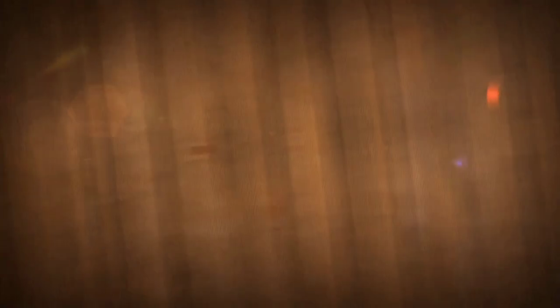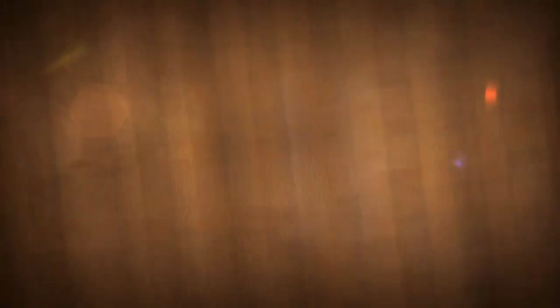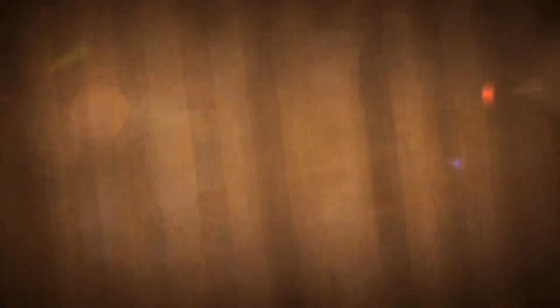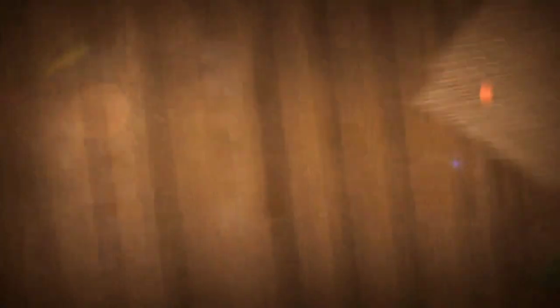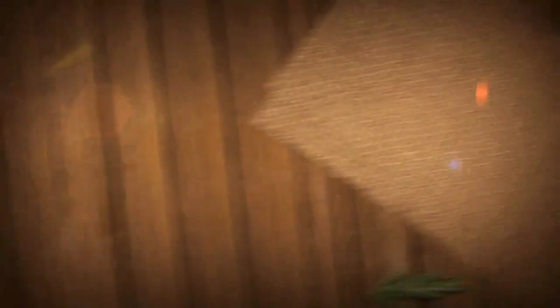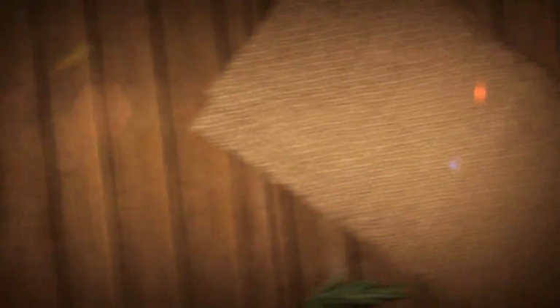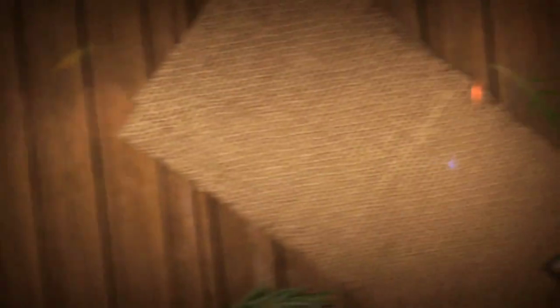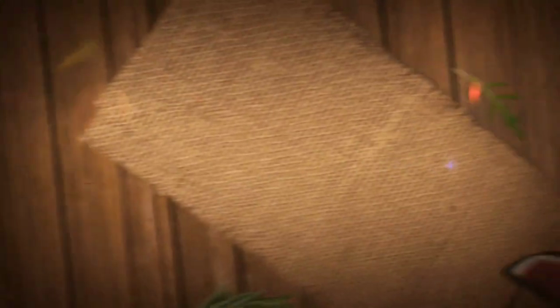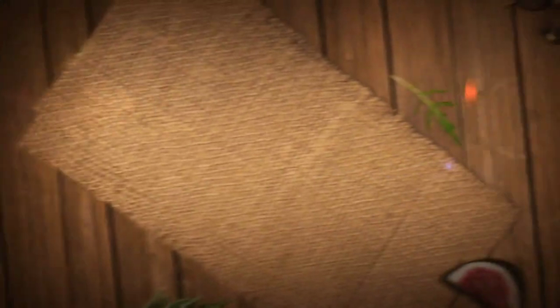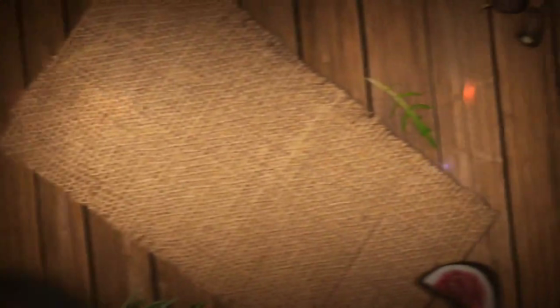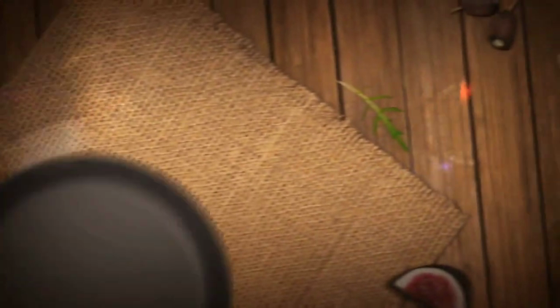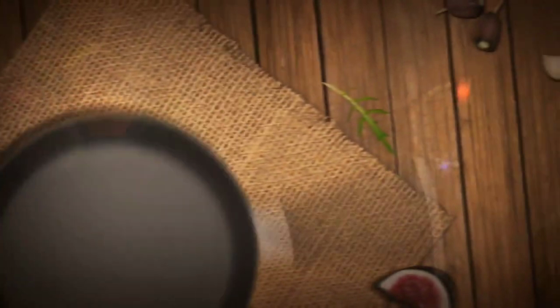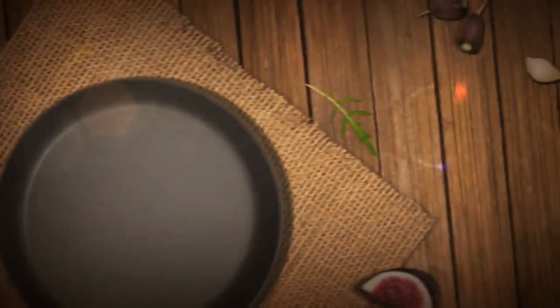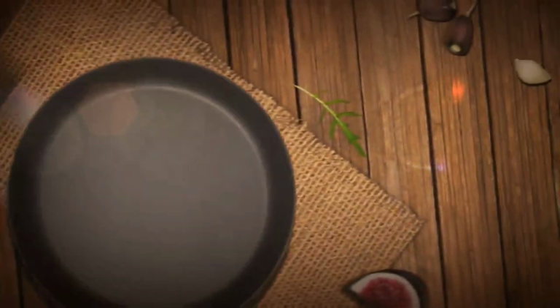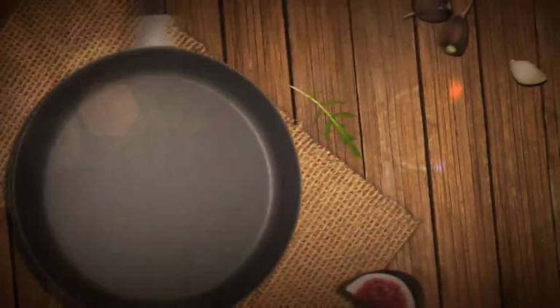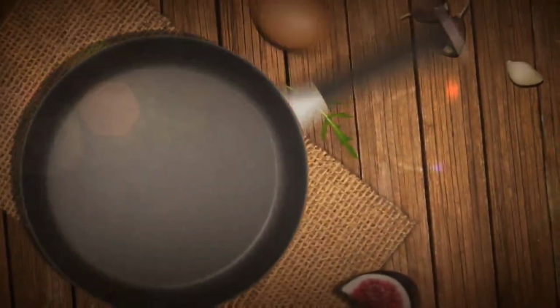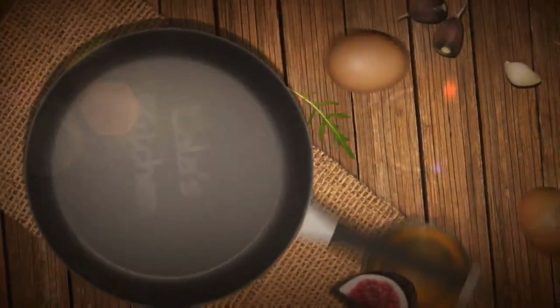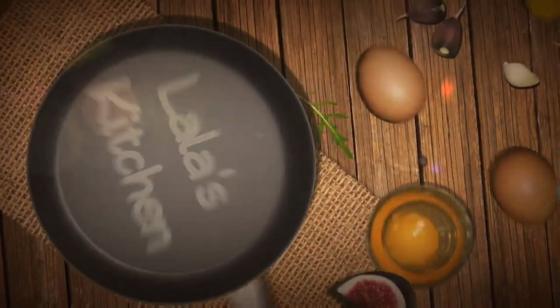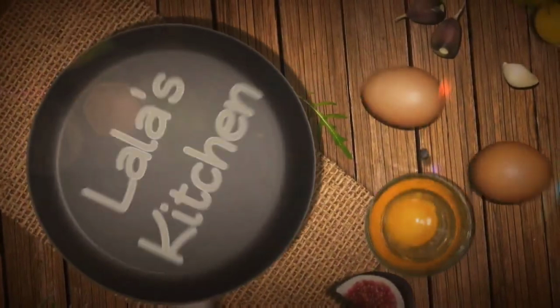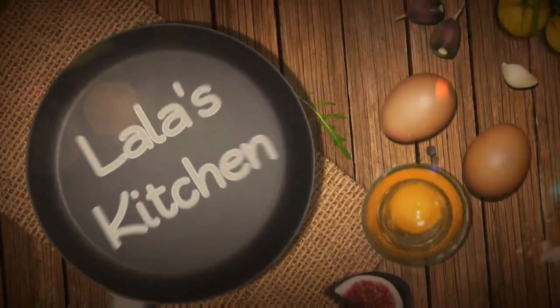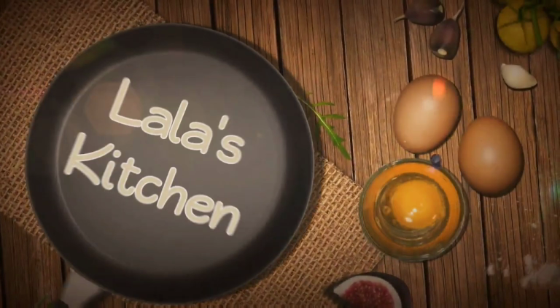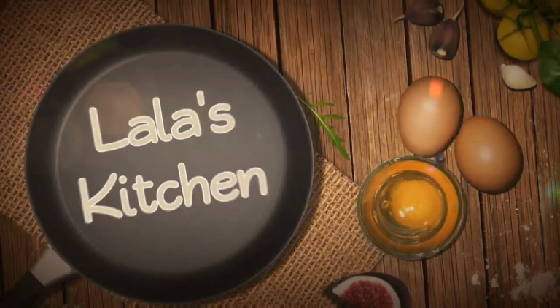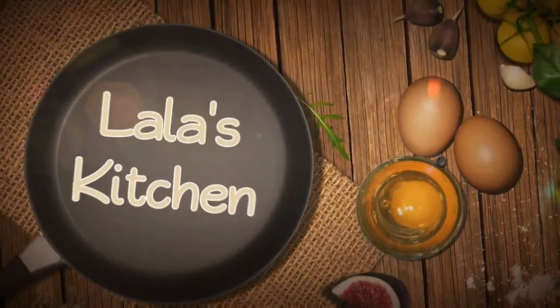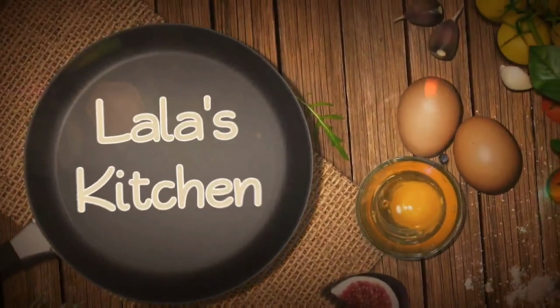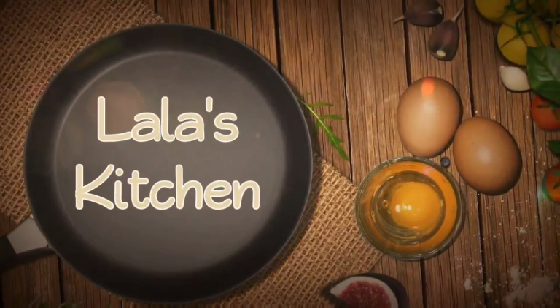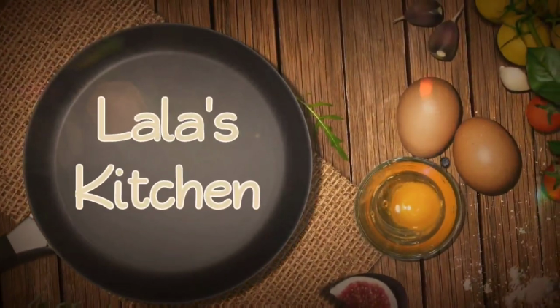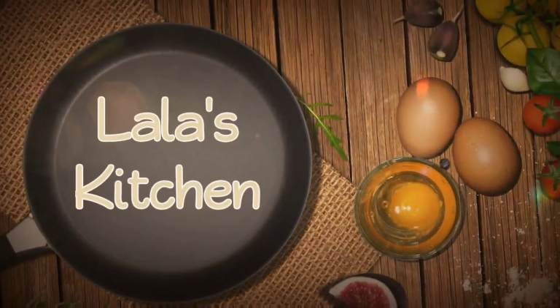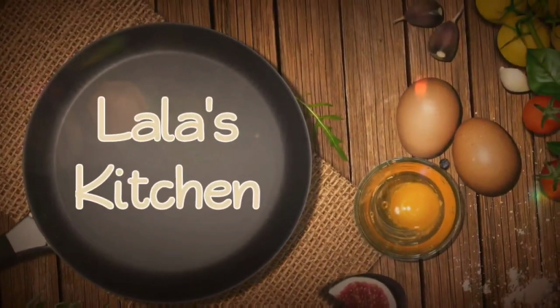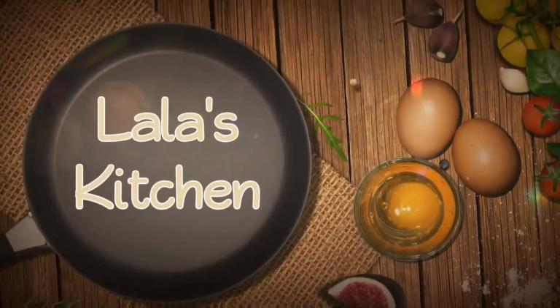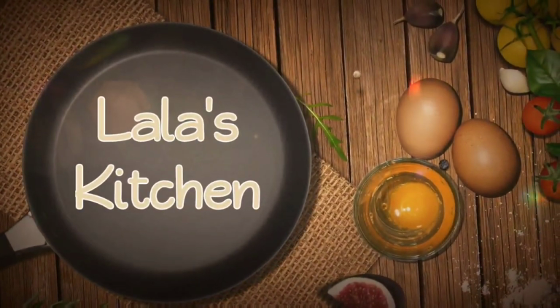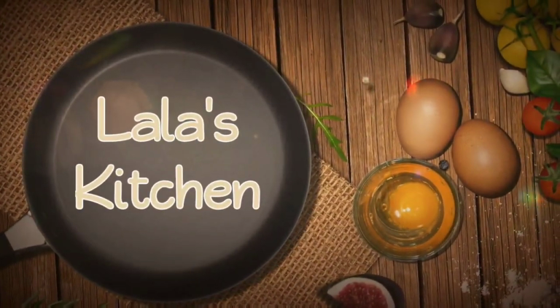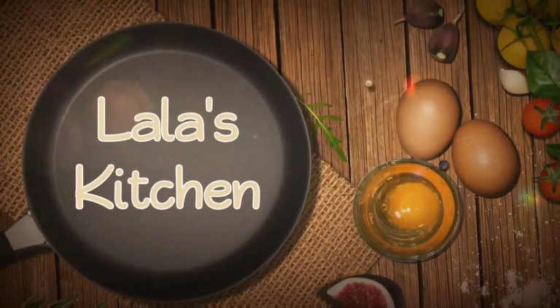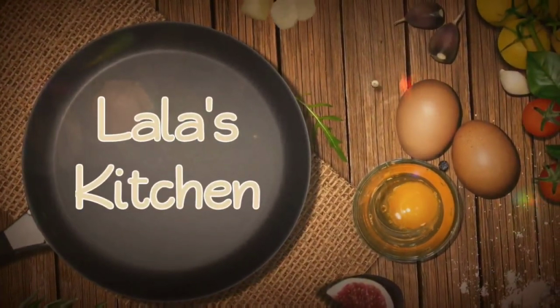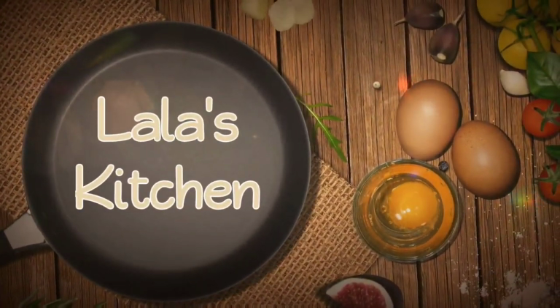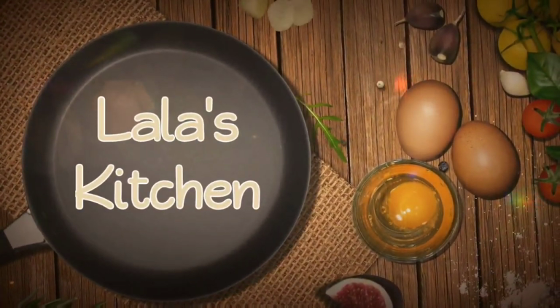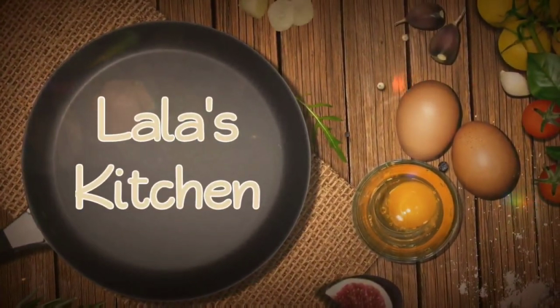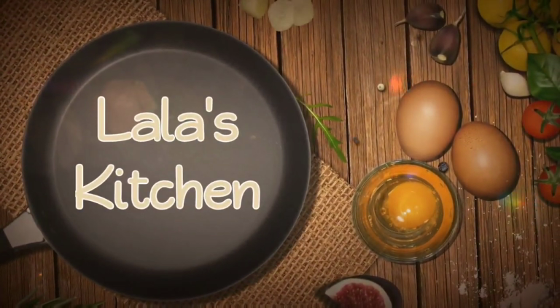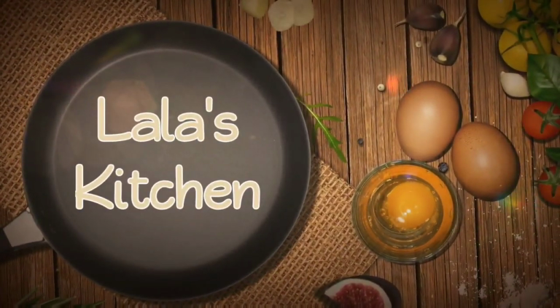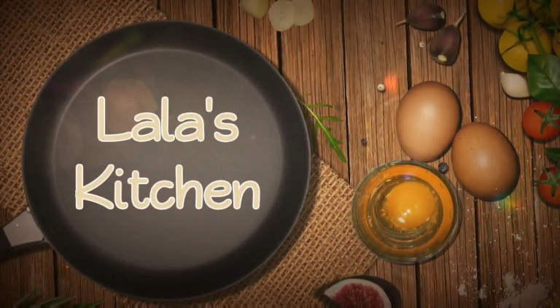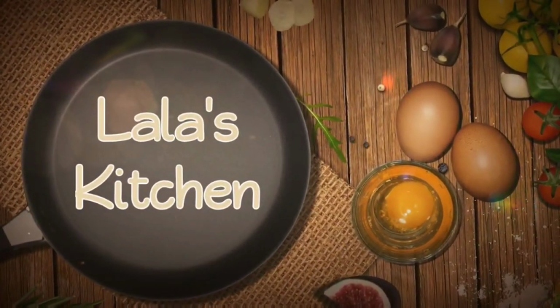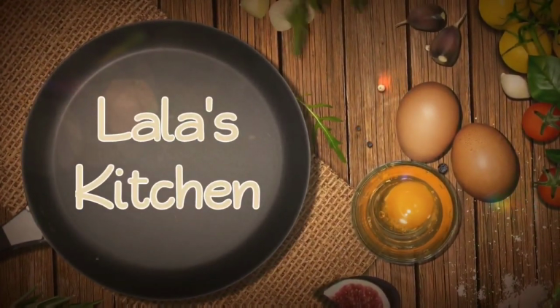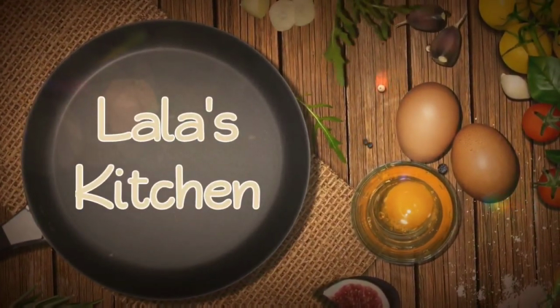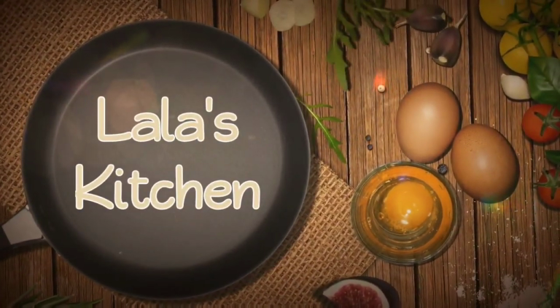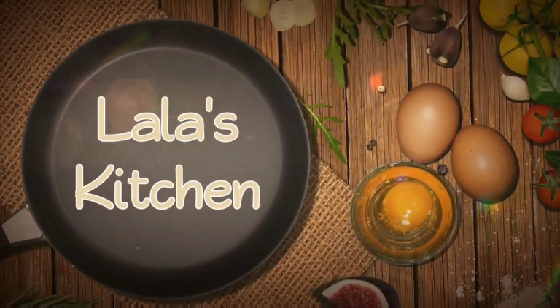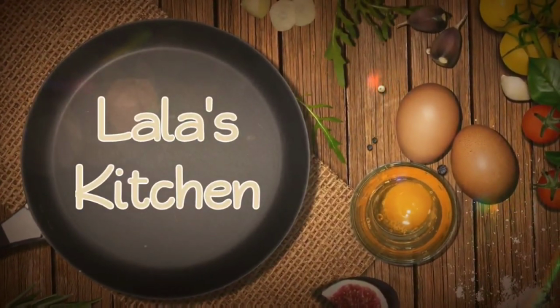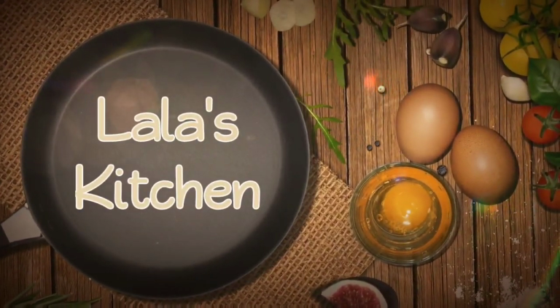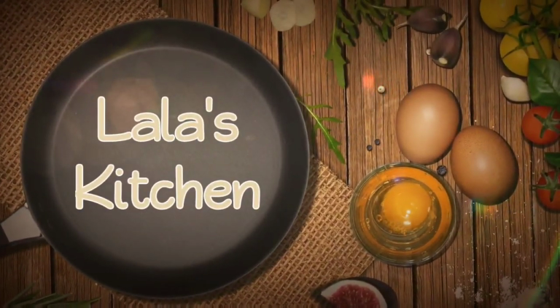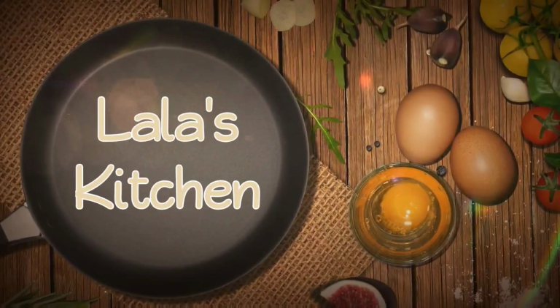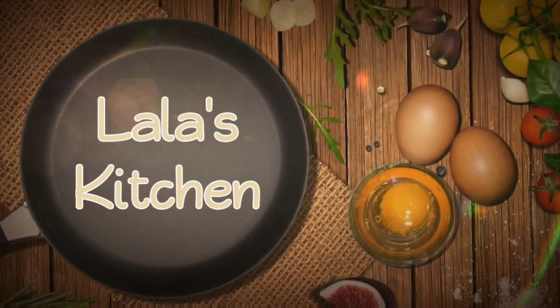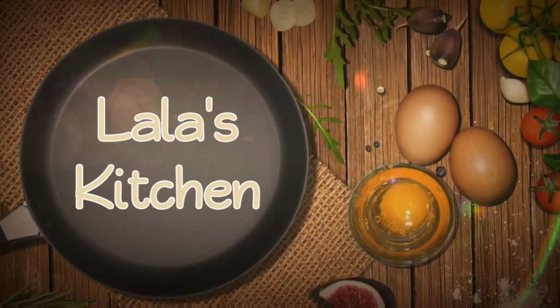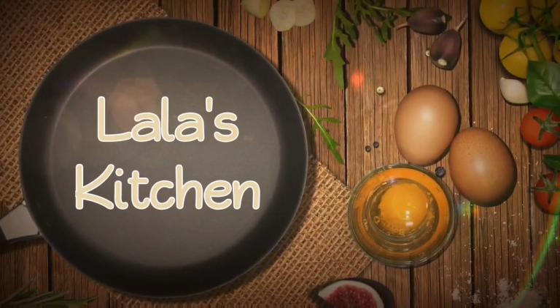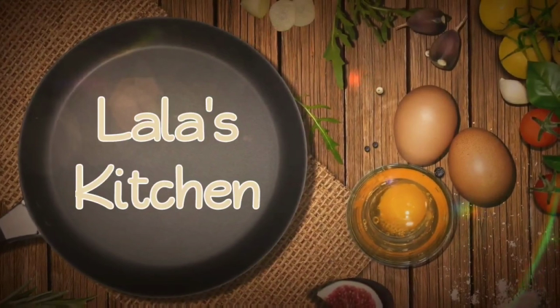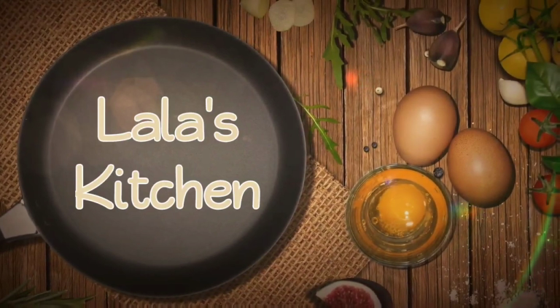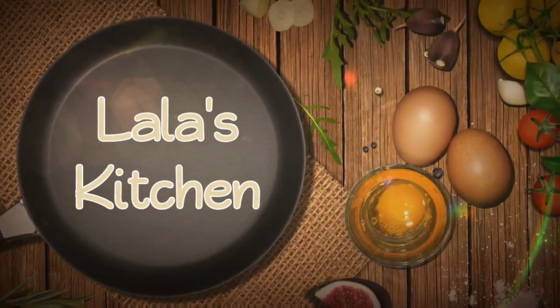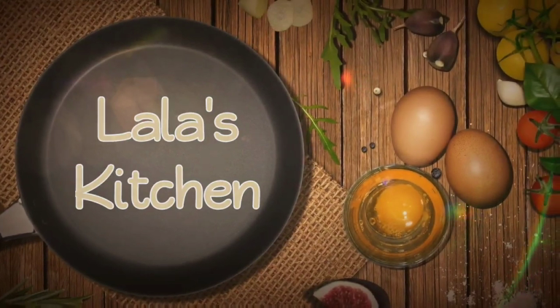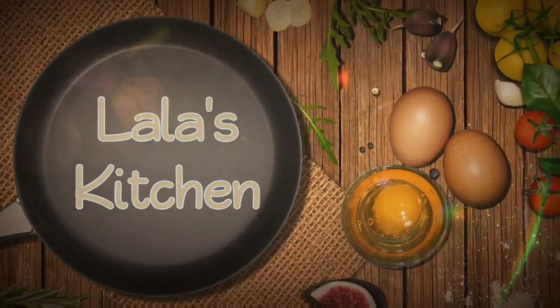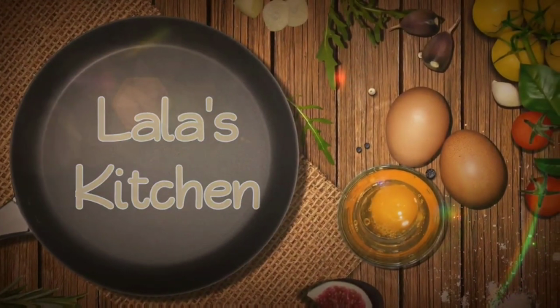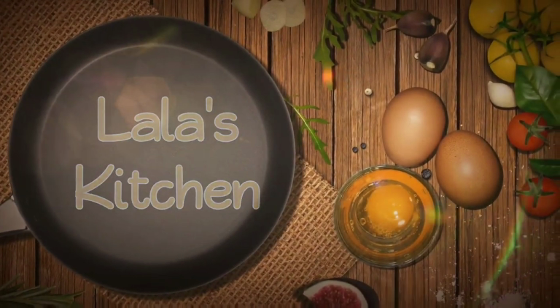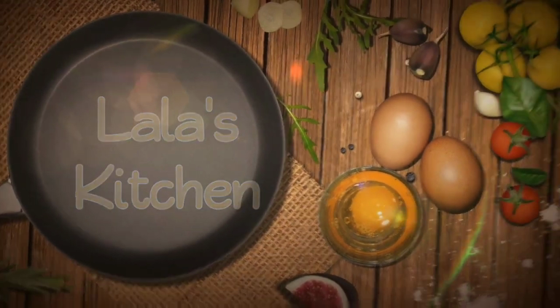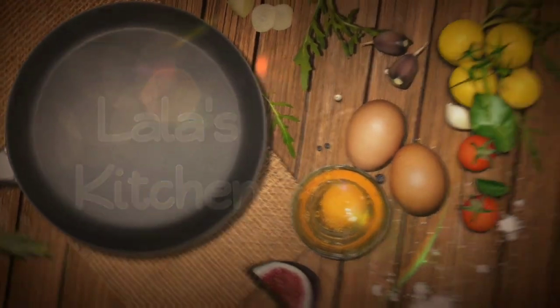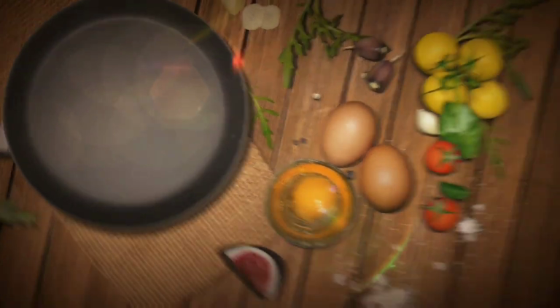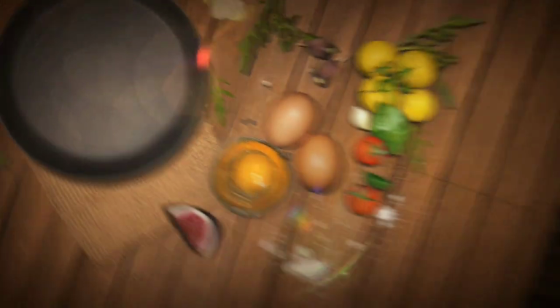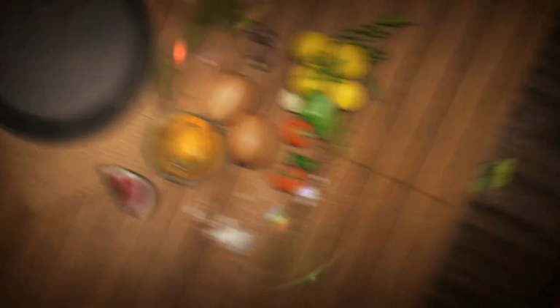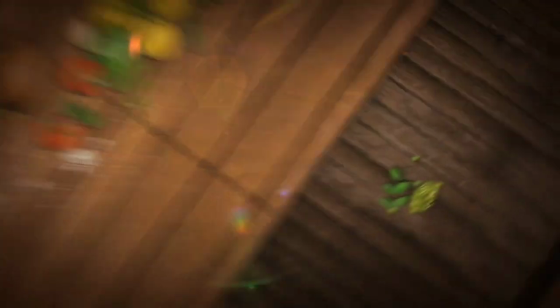Hi everyone, I'm Lala. Welcome to my kitchen. Today I am craving some goodies.